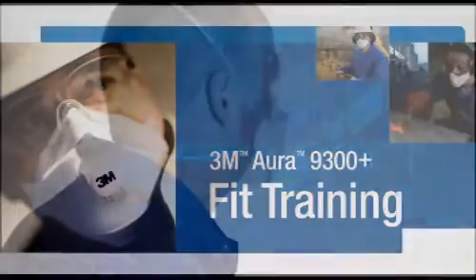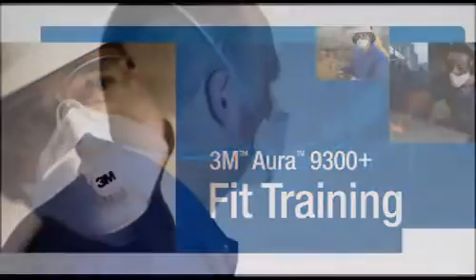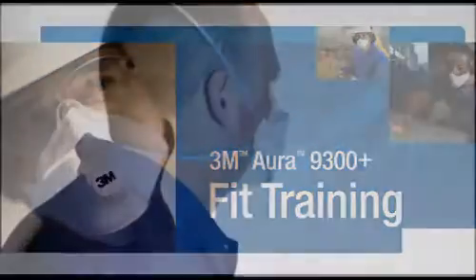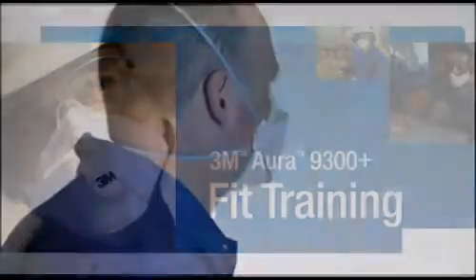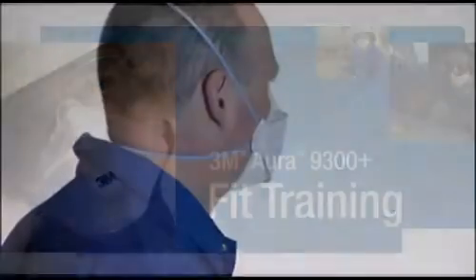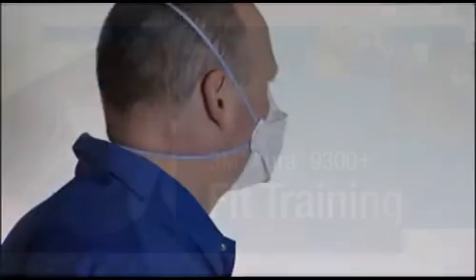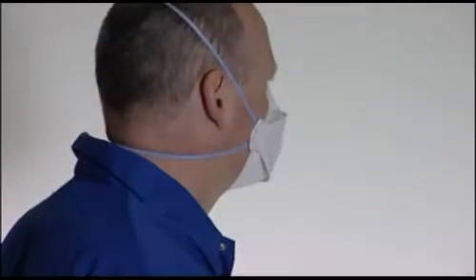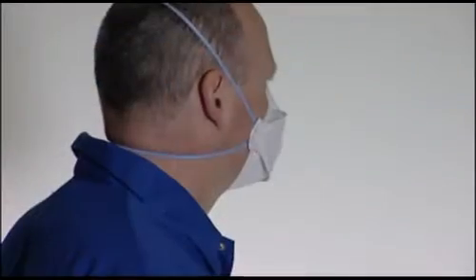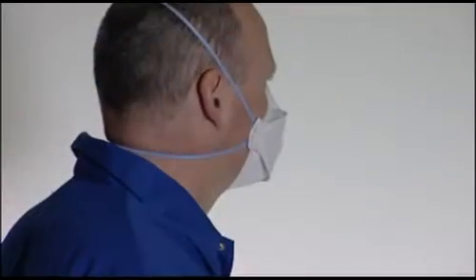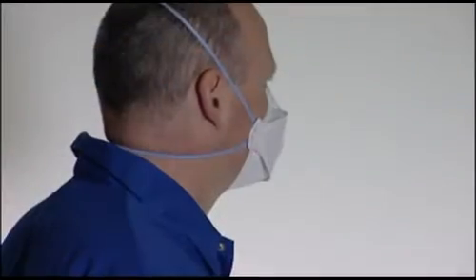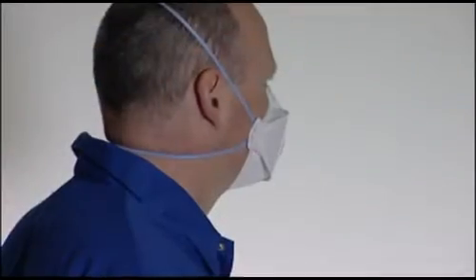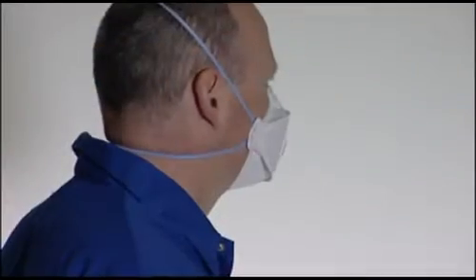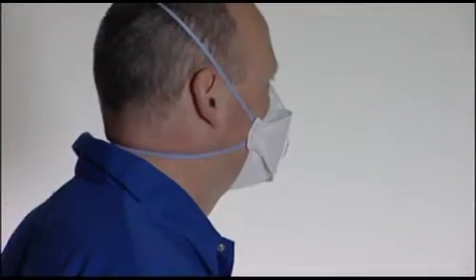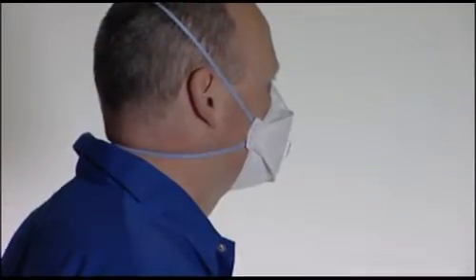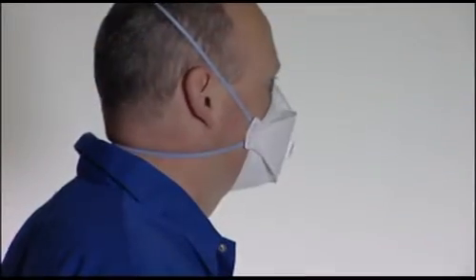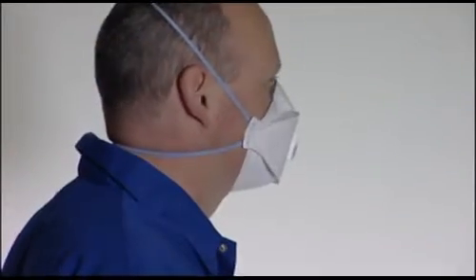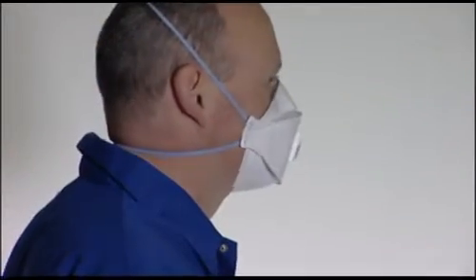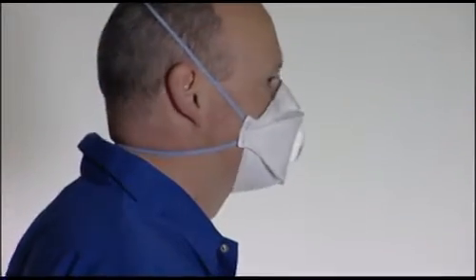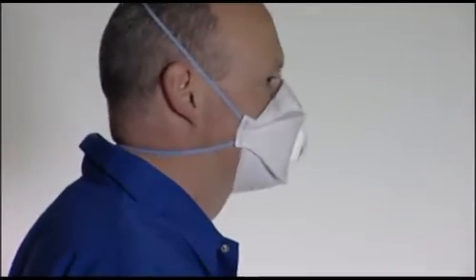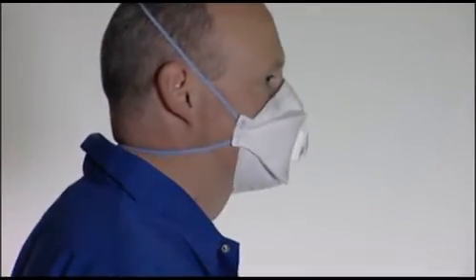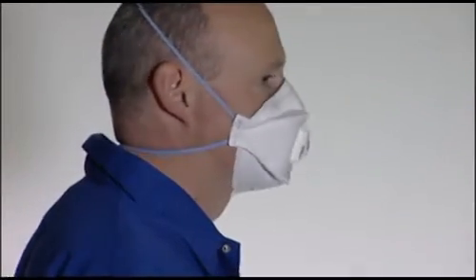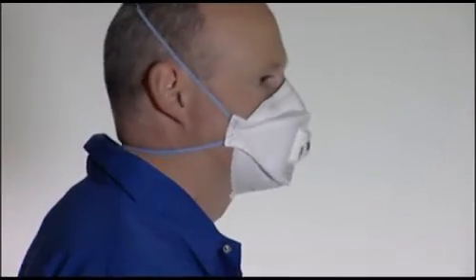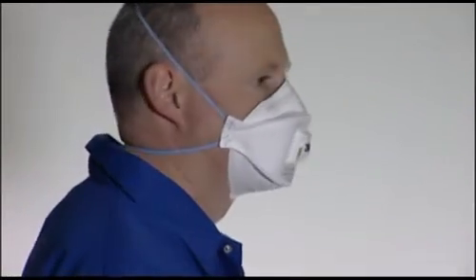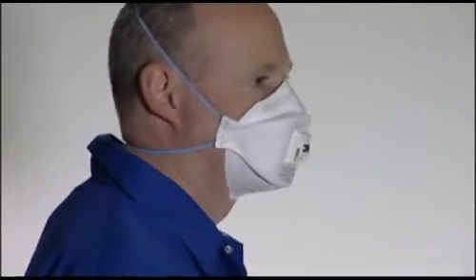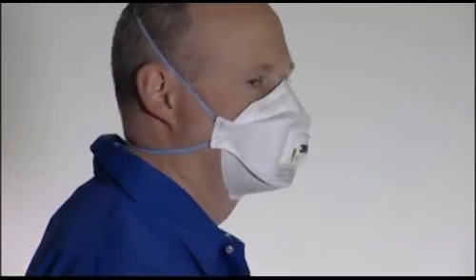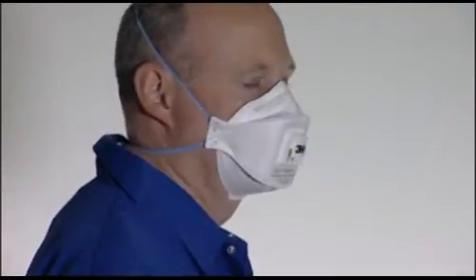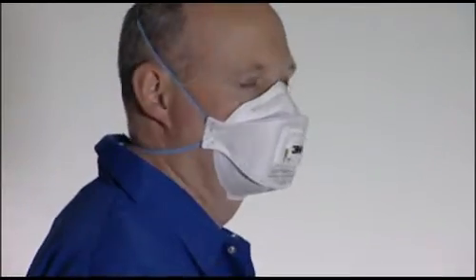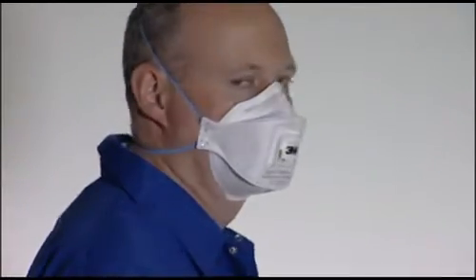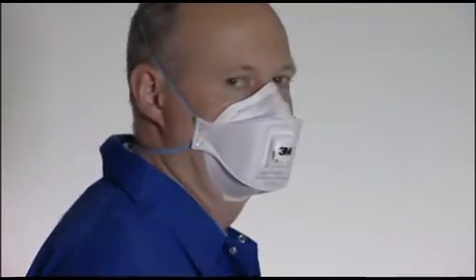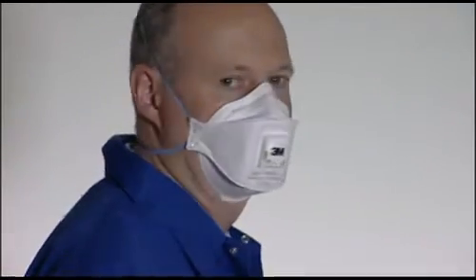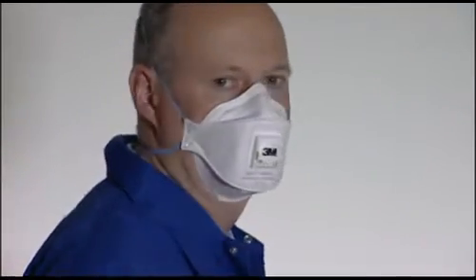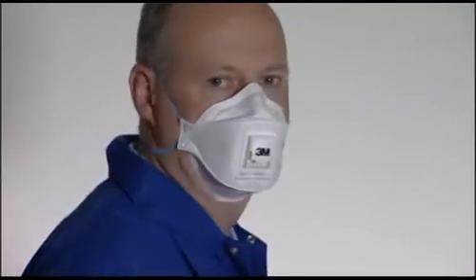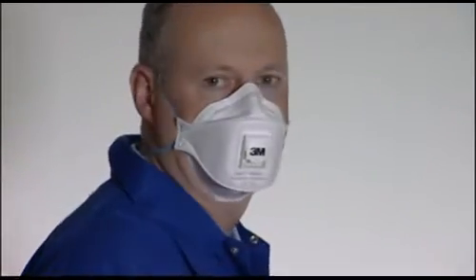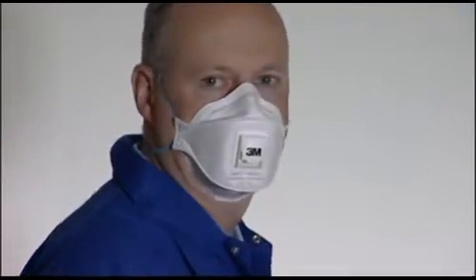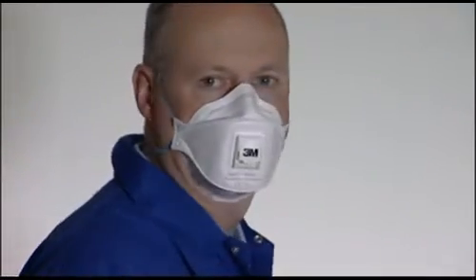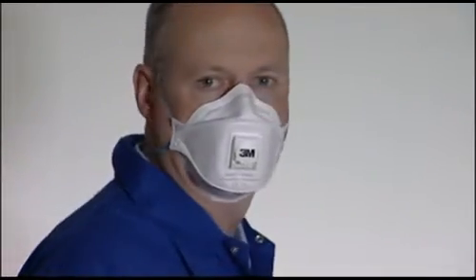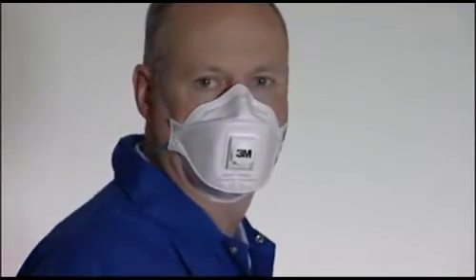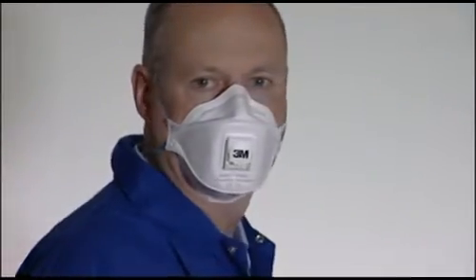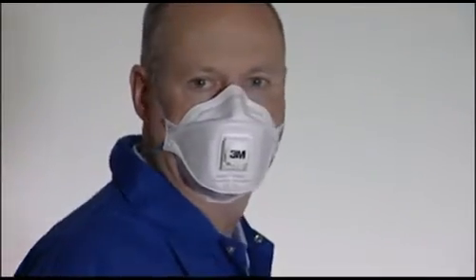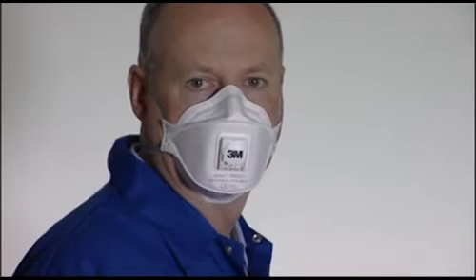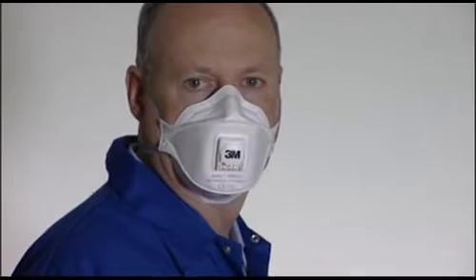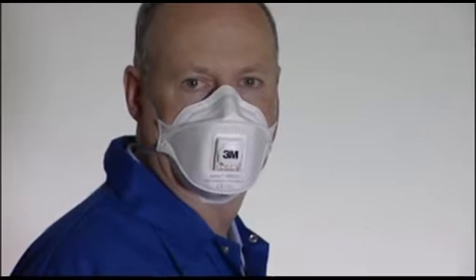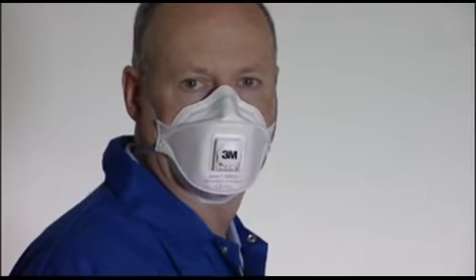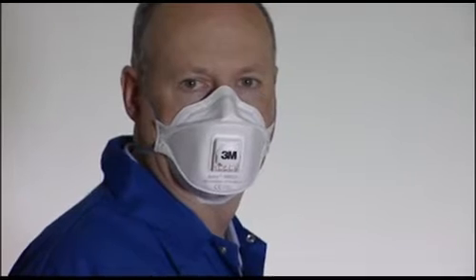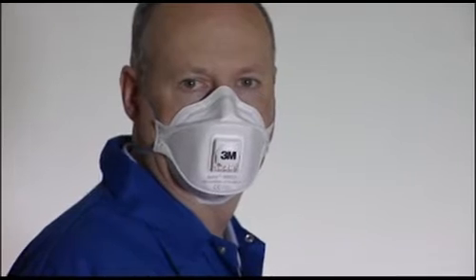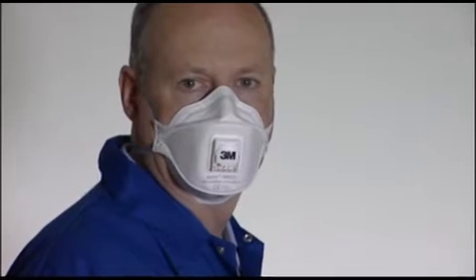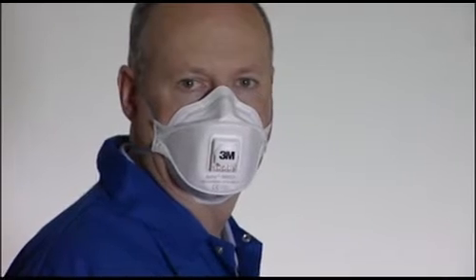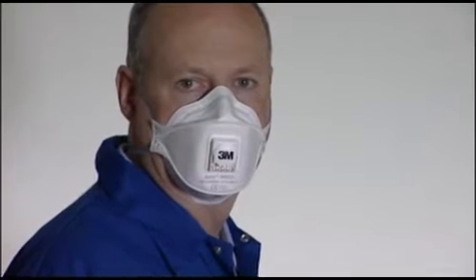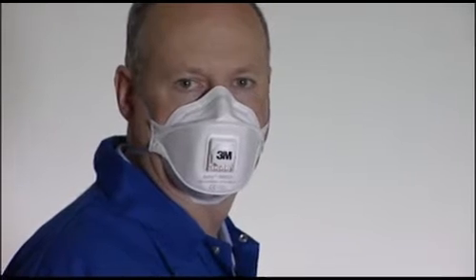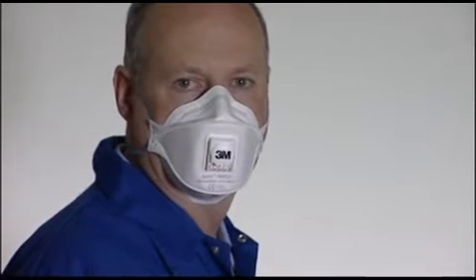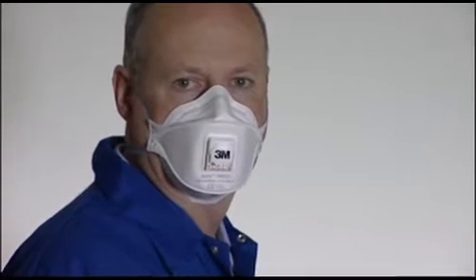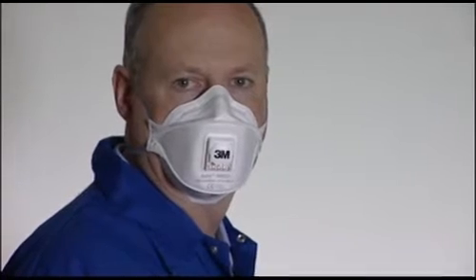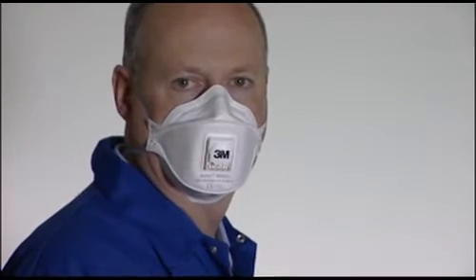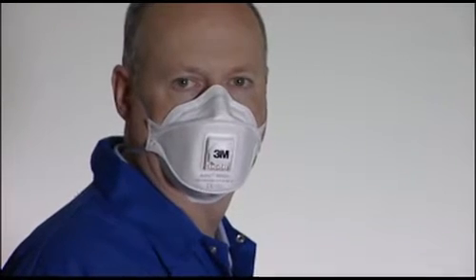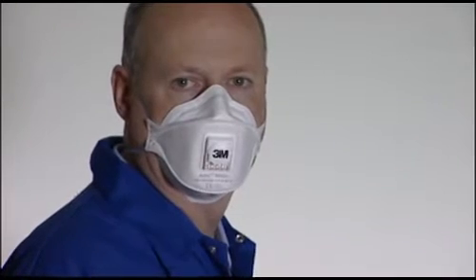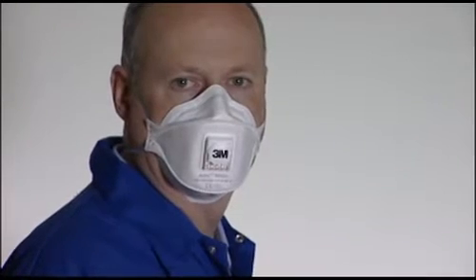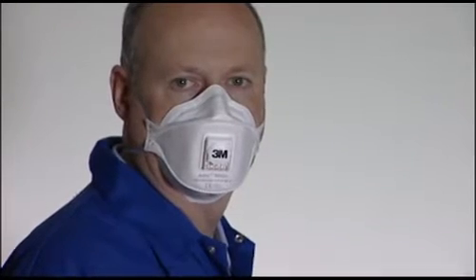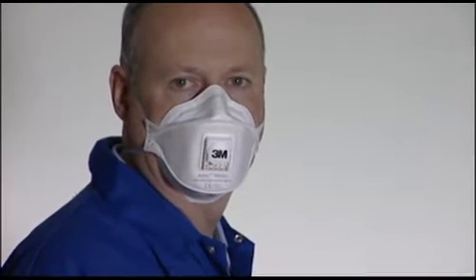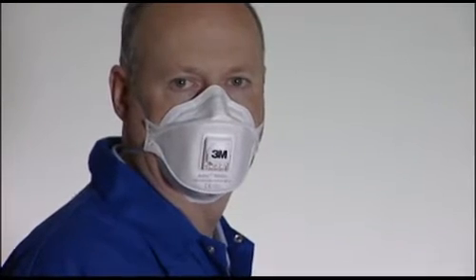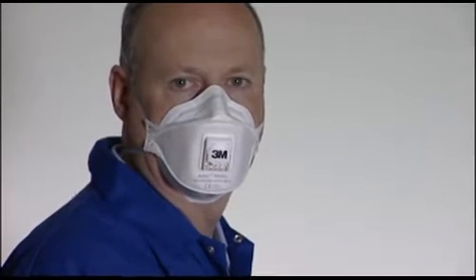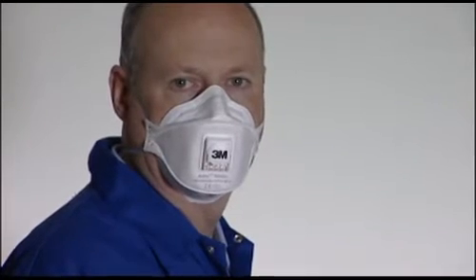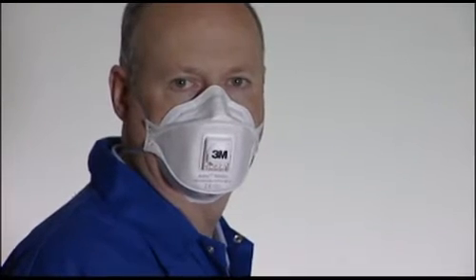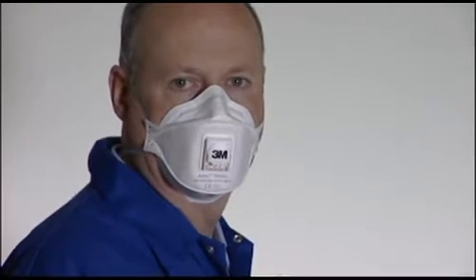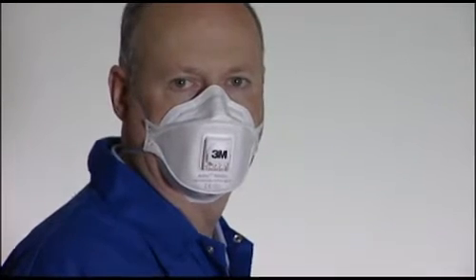This video will demonstrate how to fit the 3M Aura 9300 Plus Series Foldable Respirators.